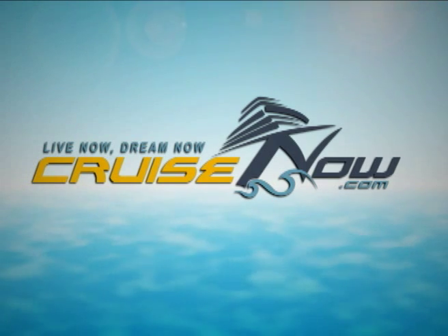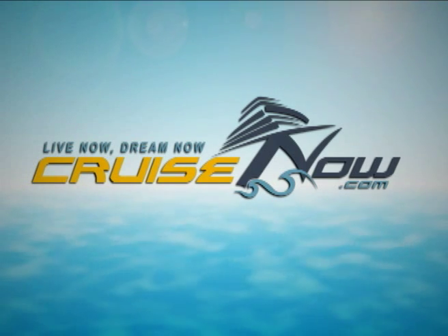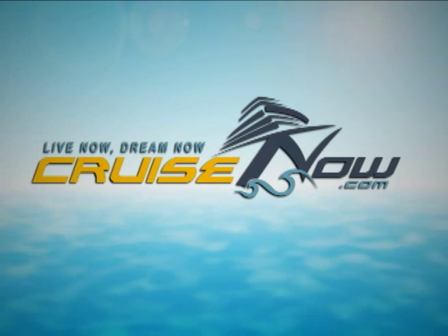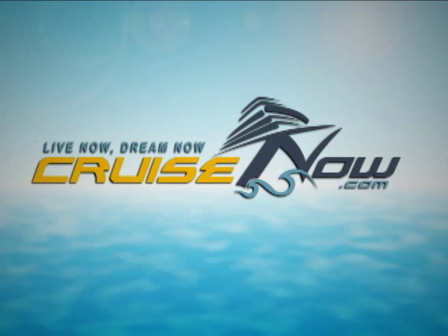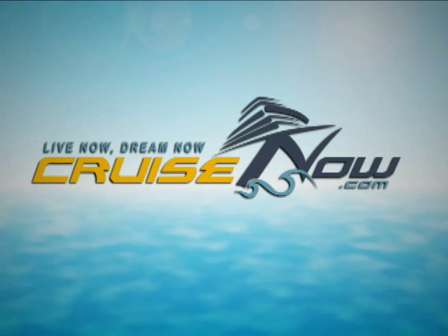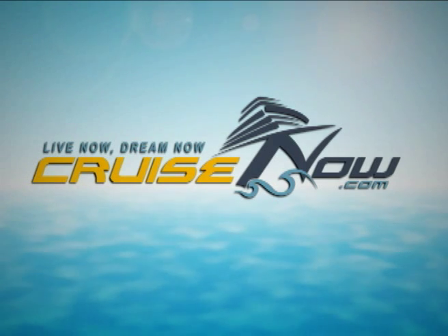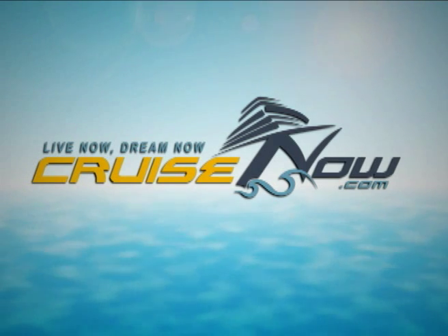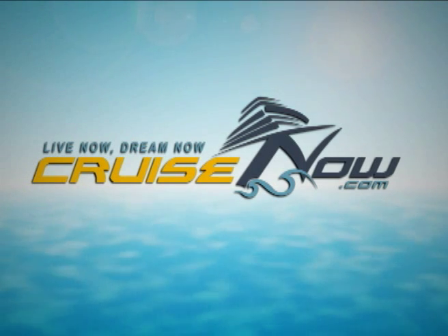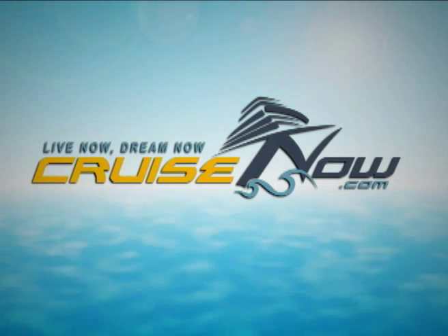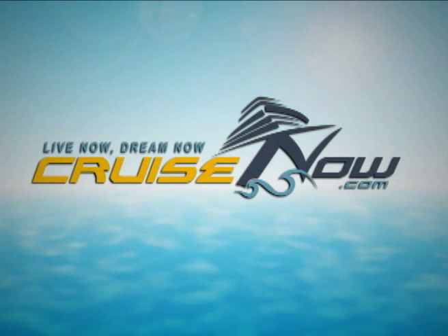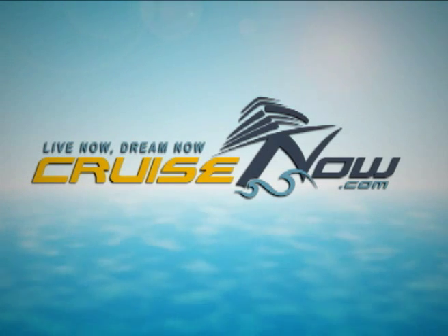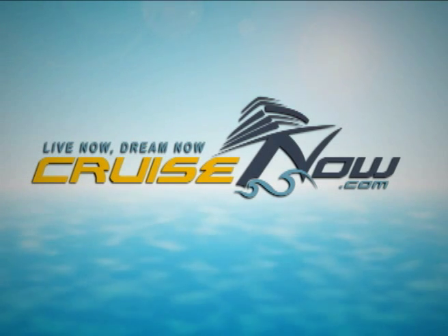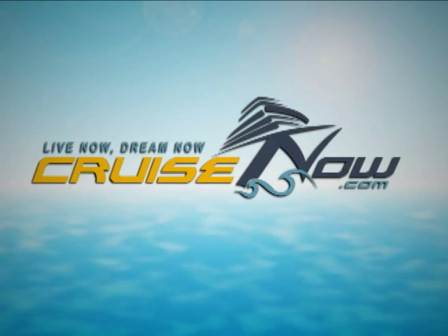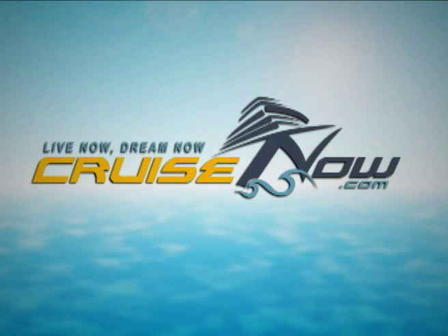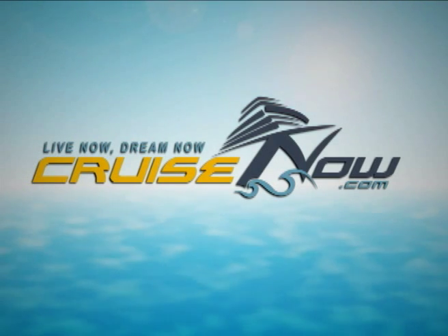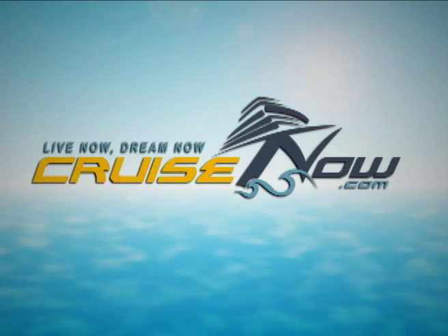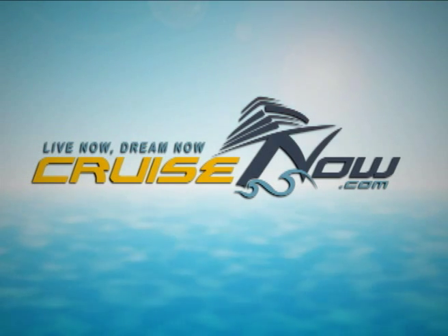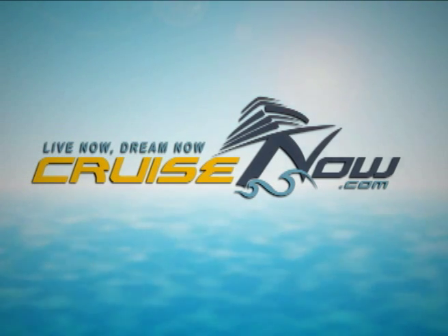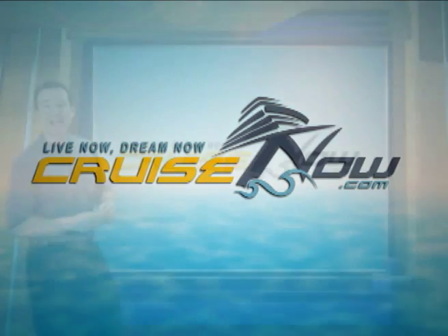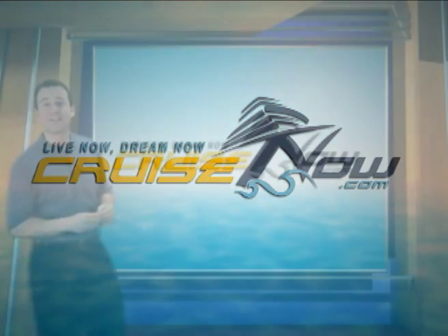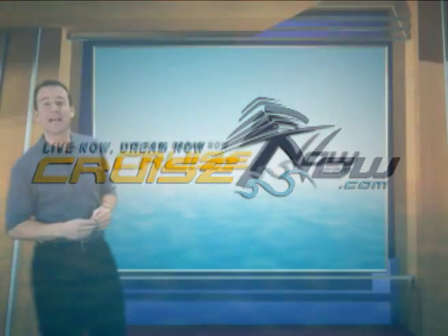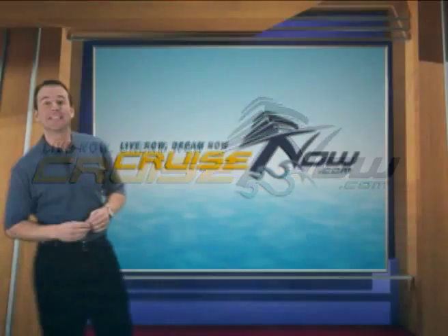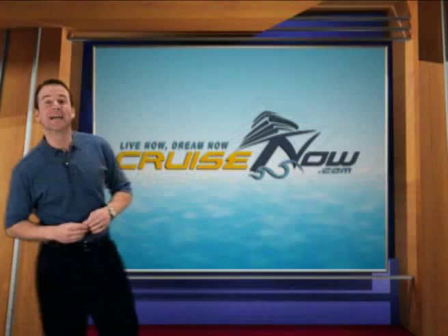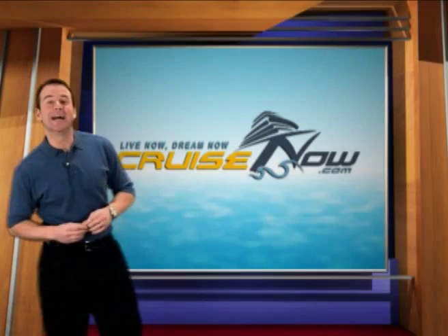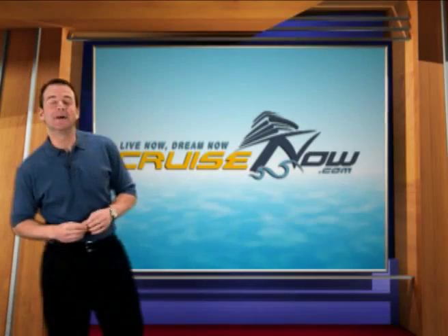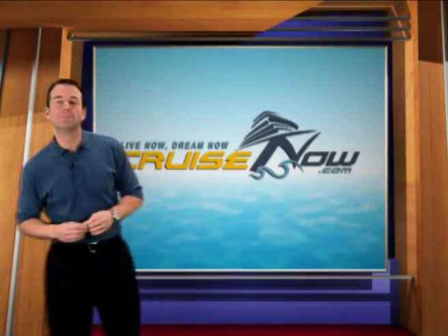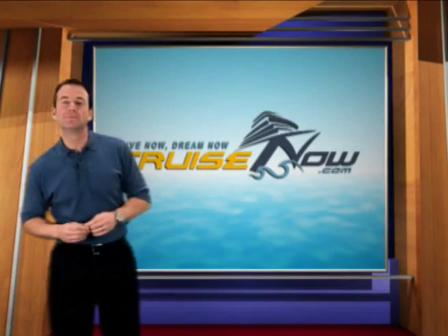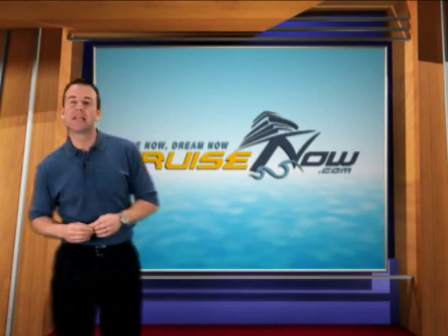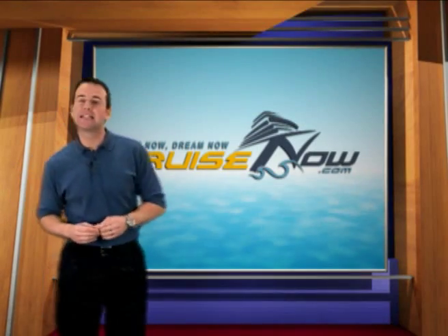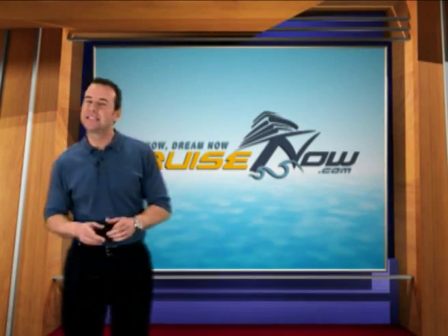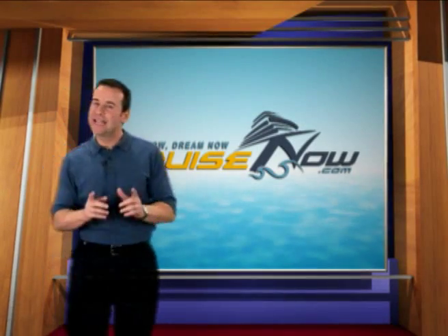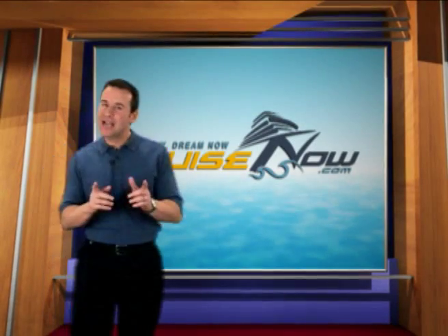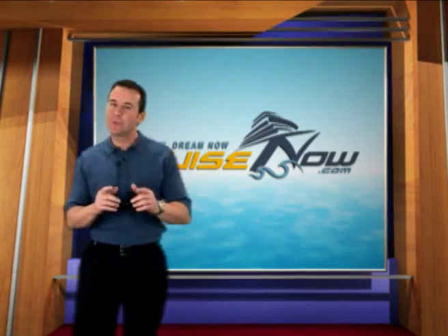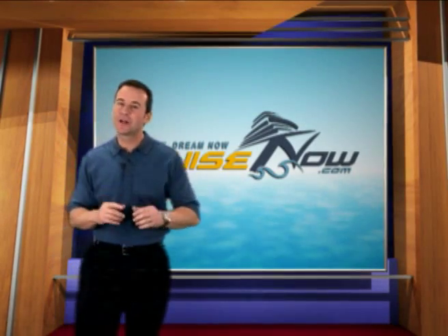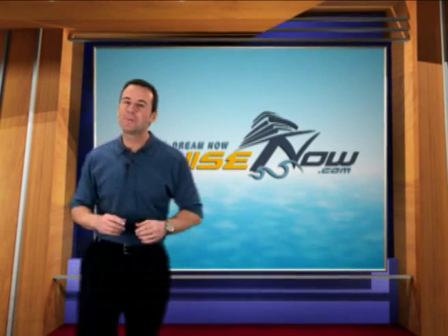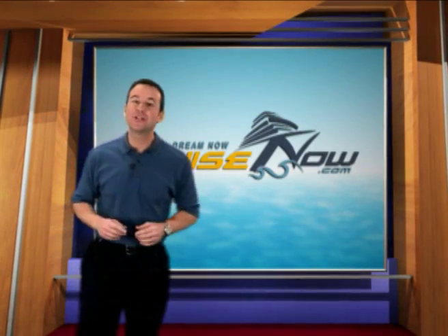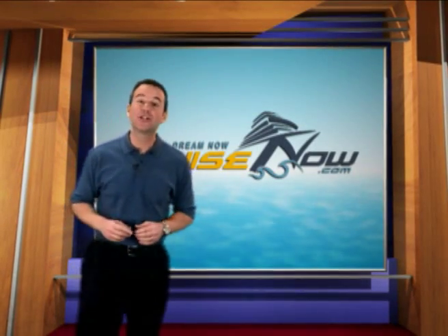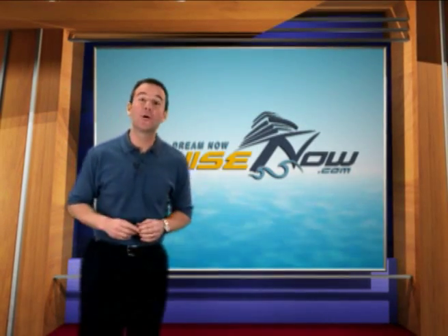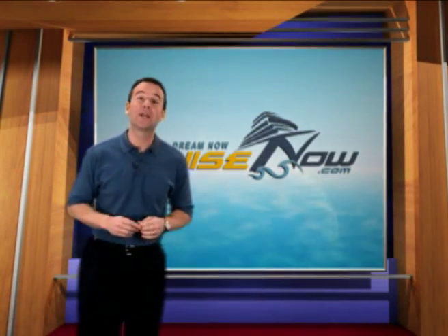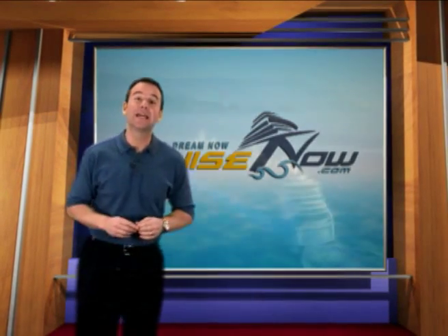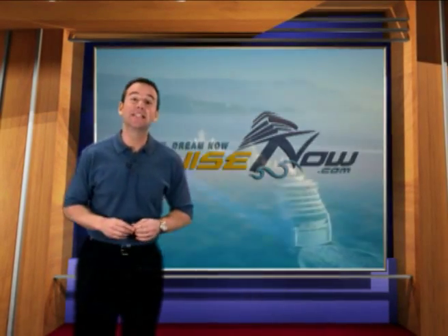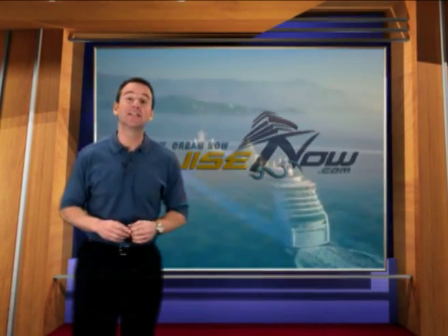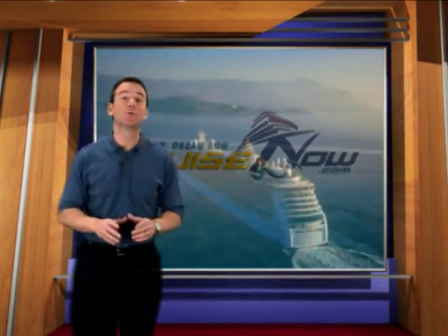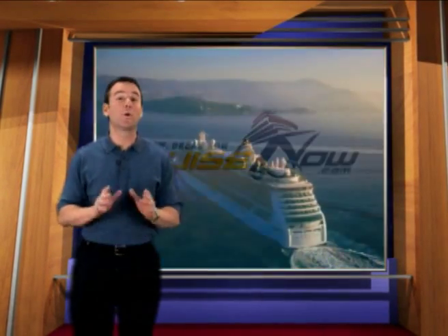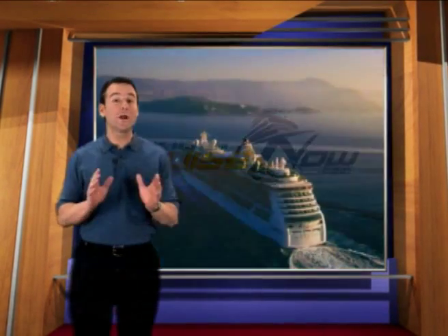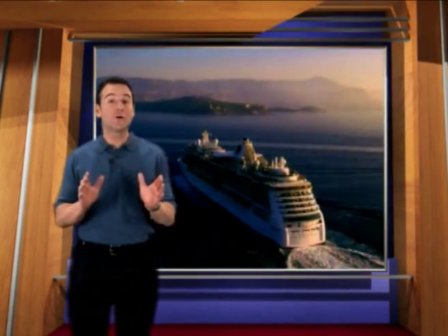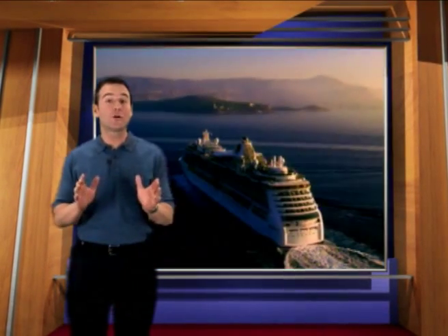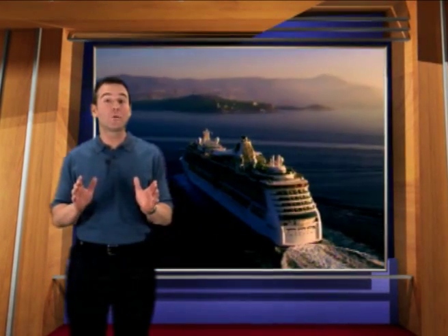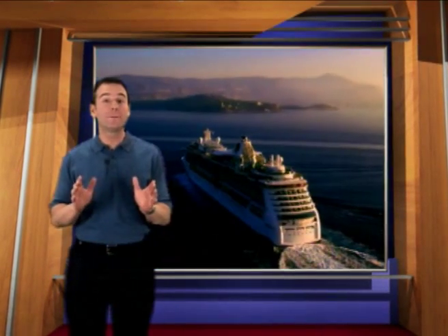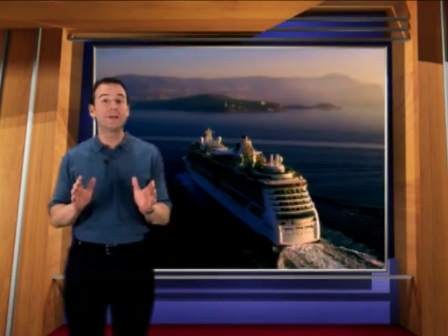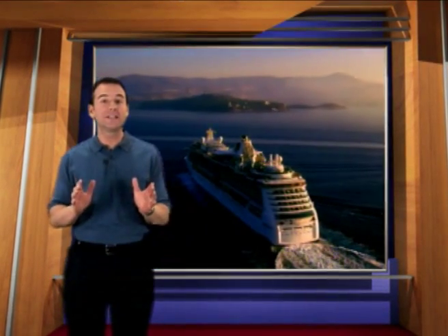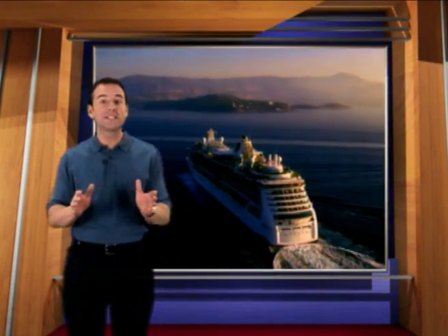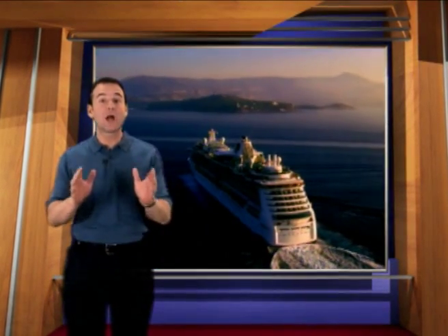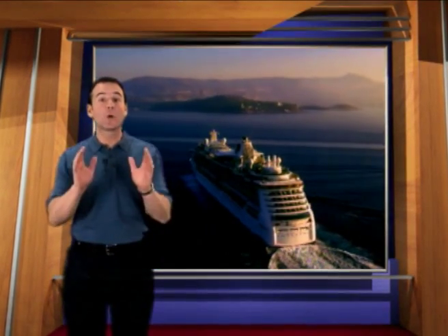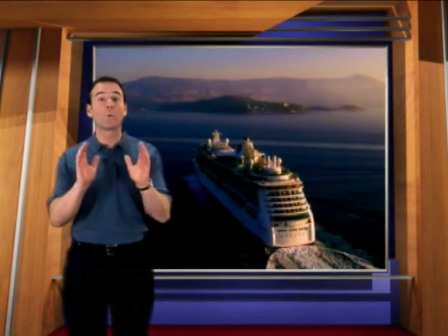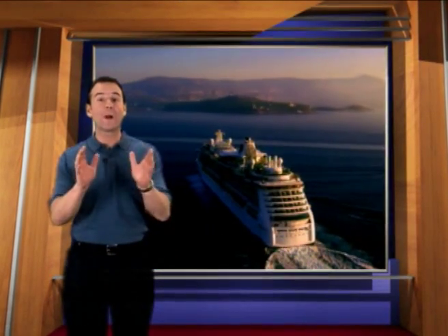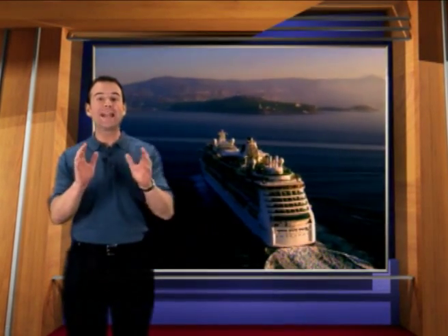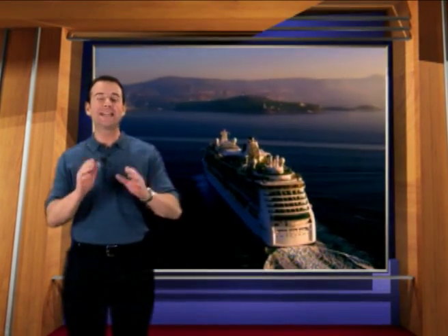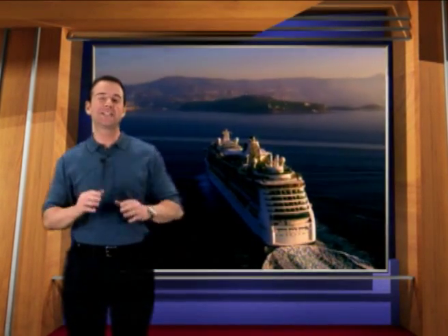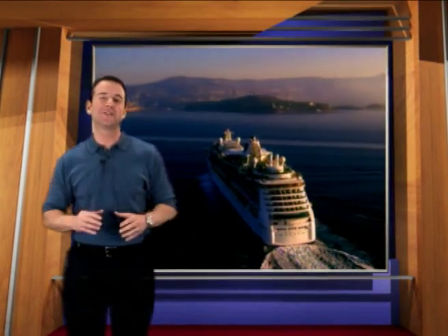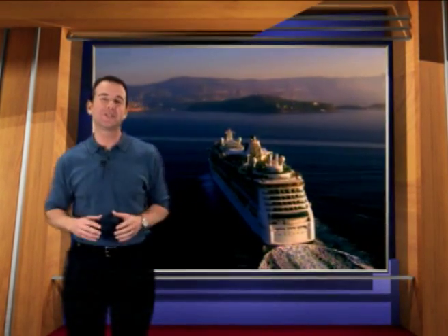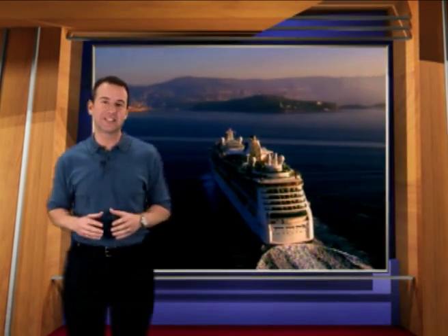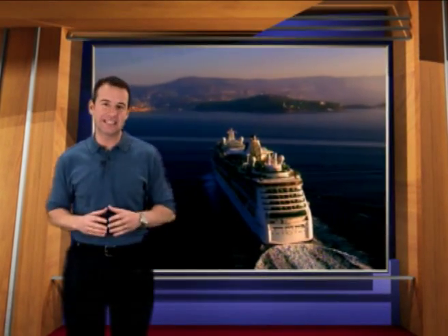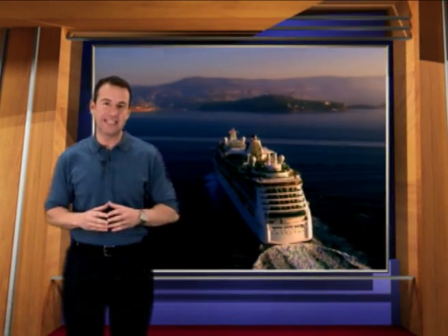Hi, I'm John with CruiseNow.com, and today we're going to be showcasing Royal Caribbean's Radiance of the Seas.